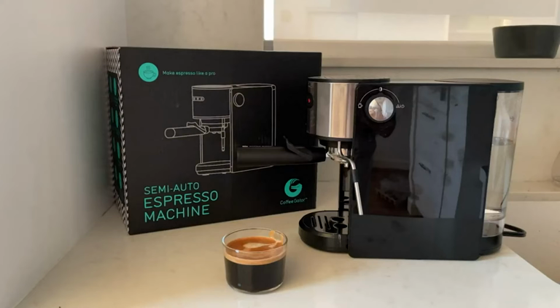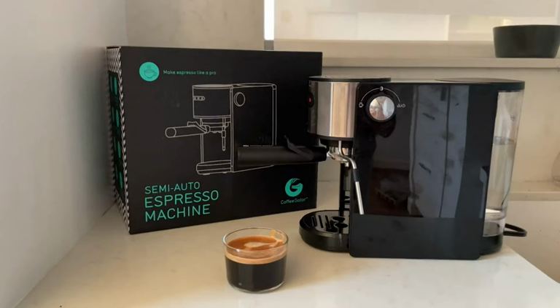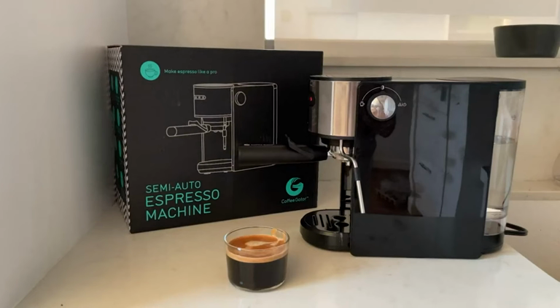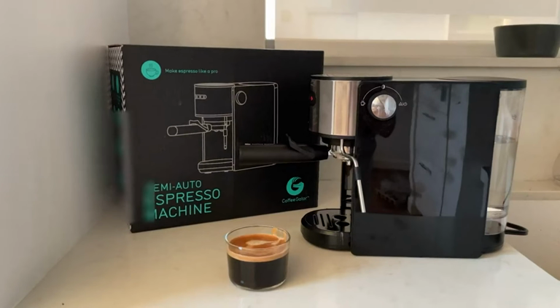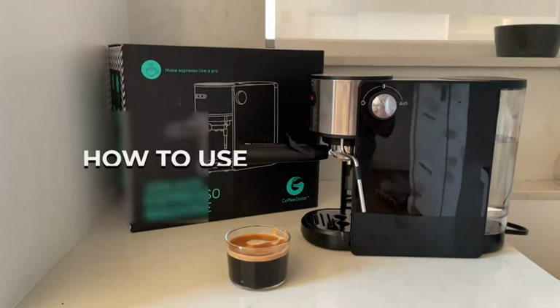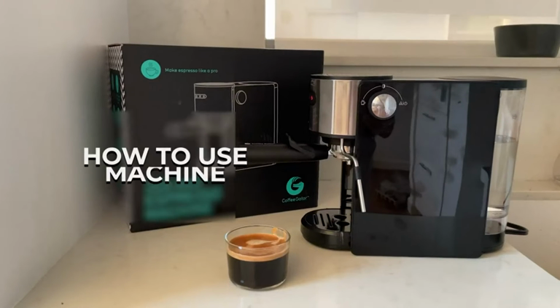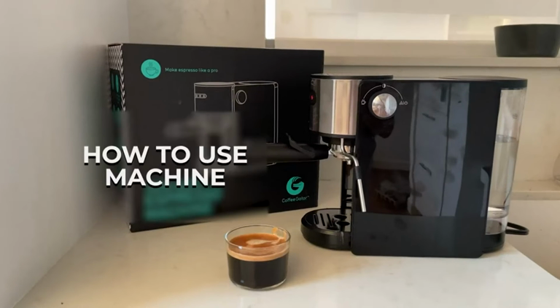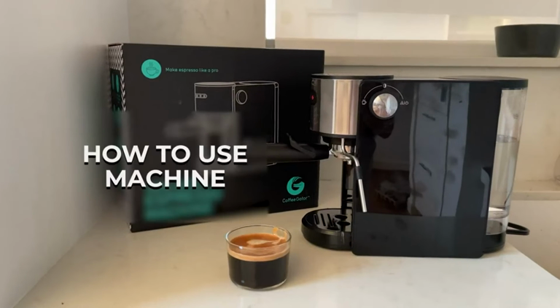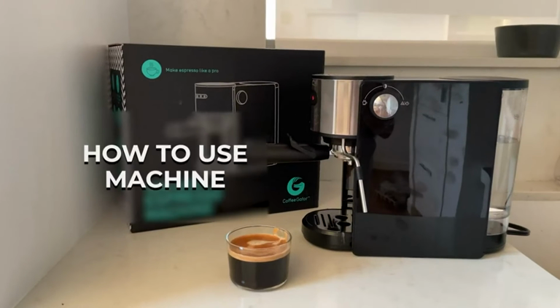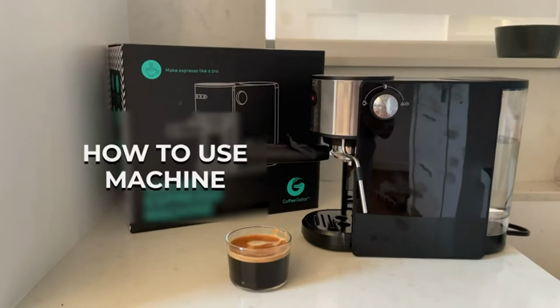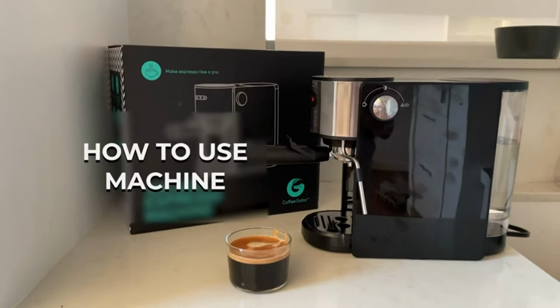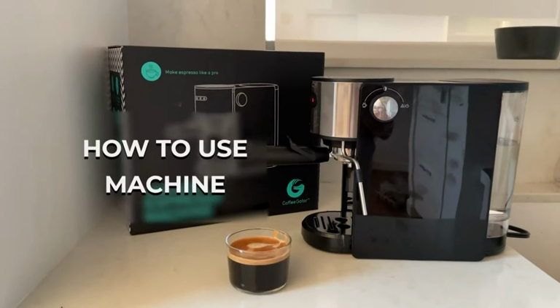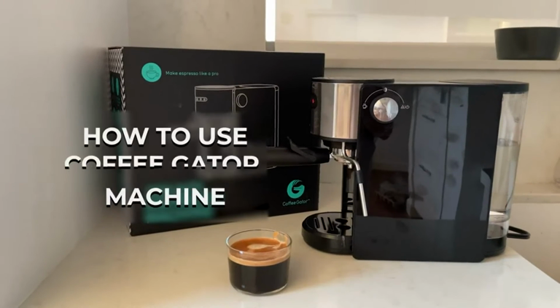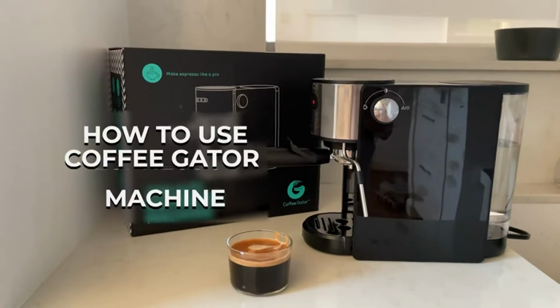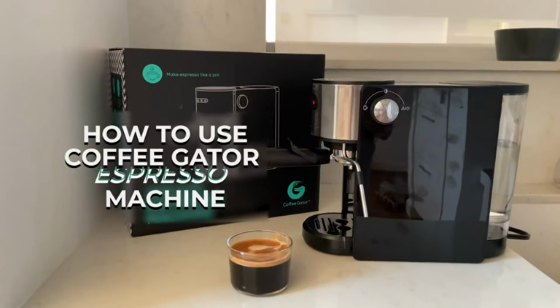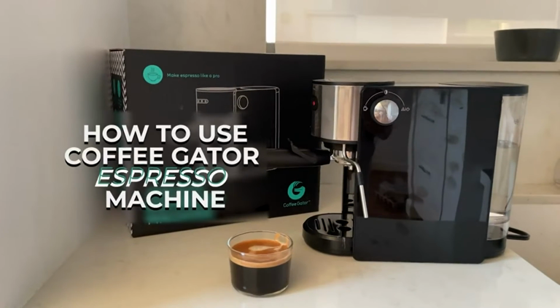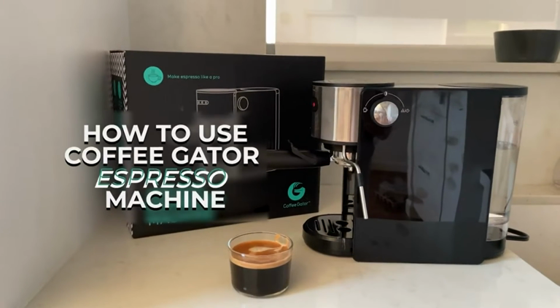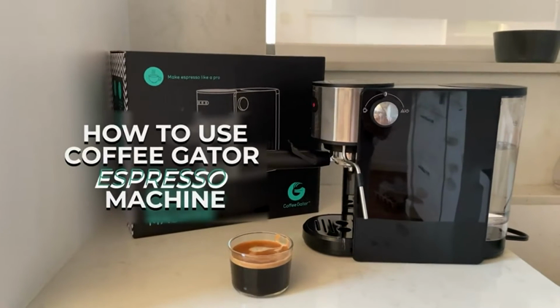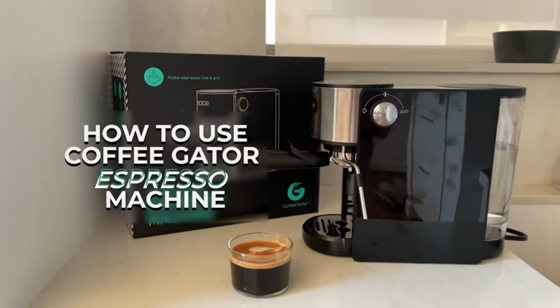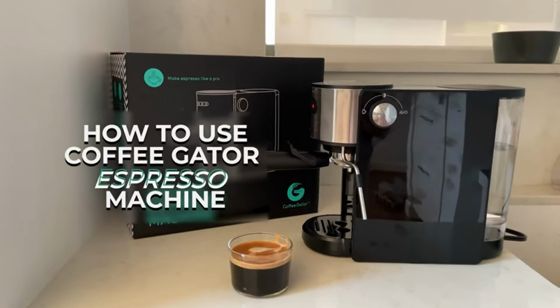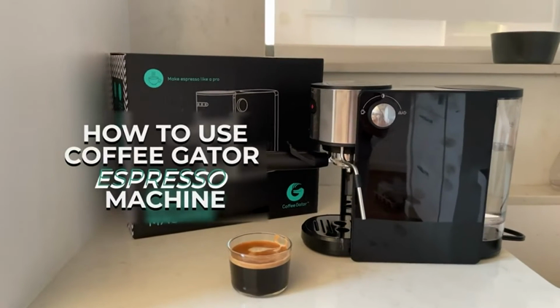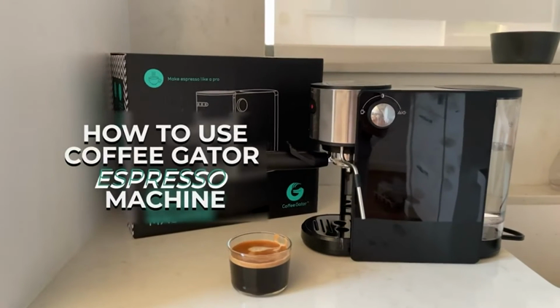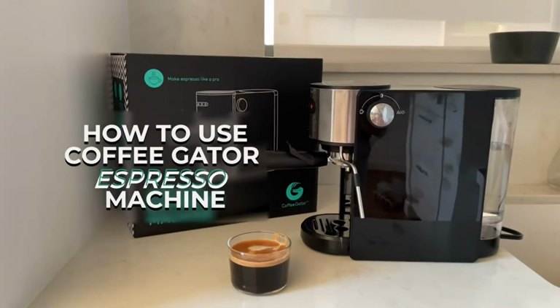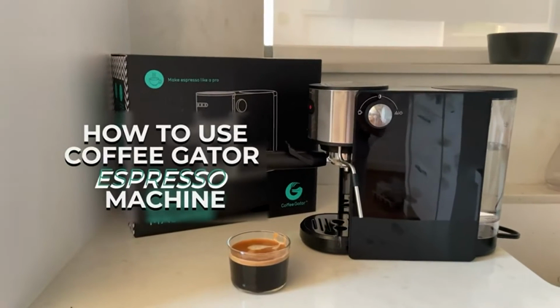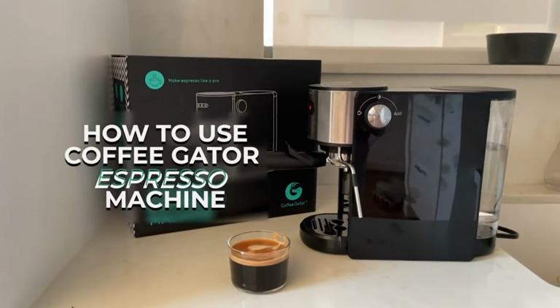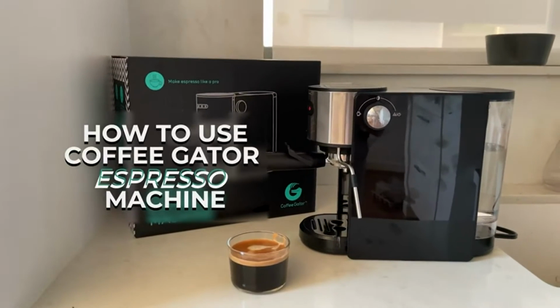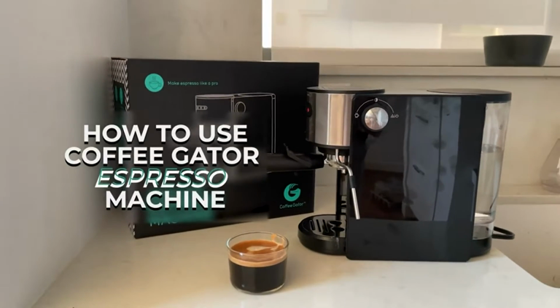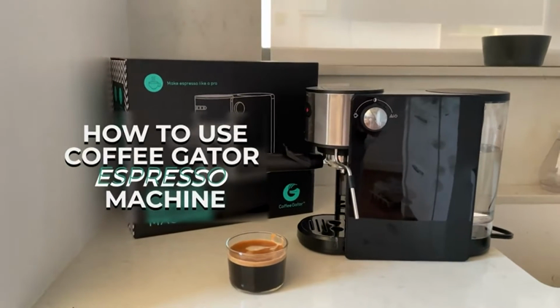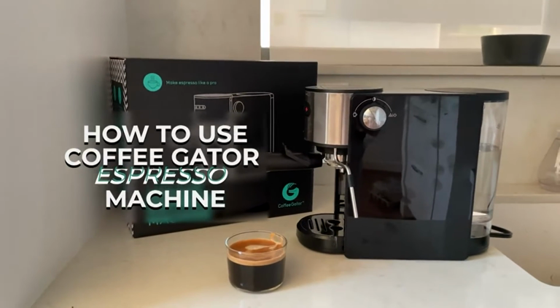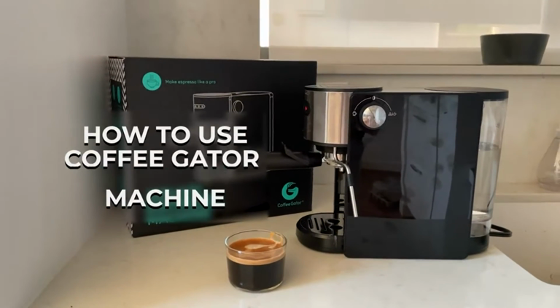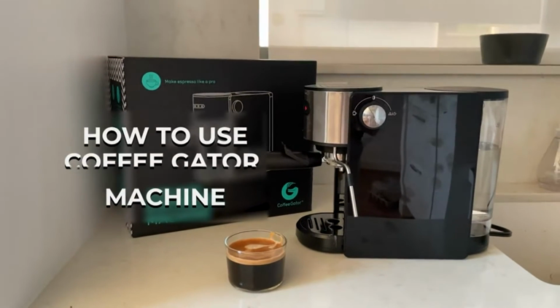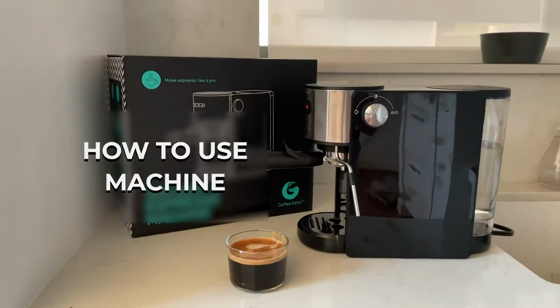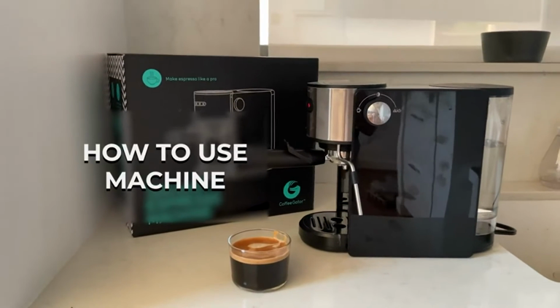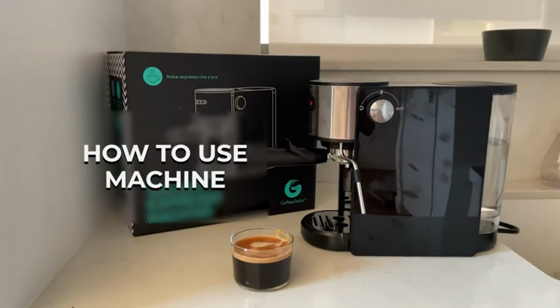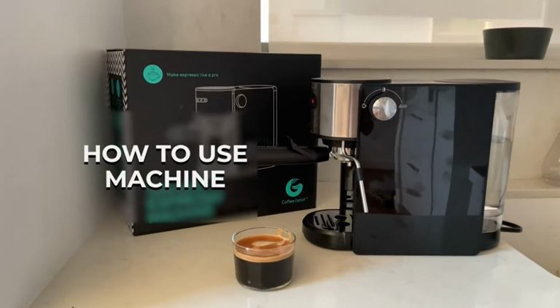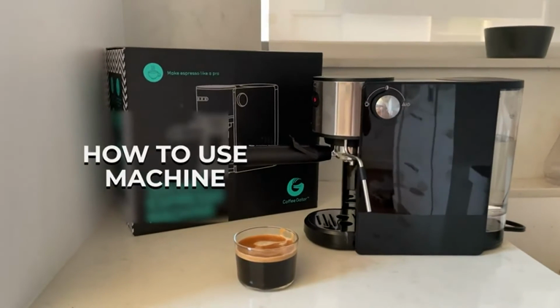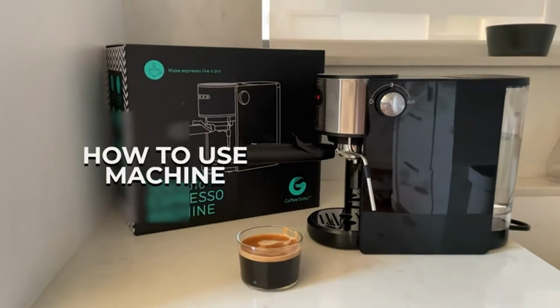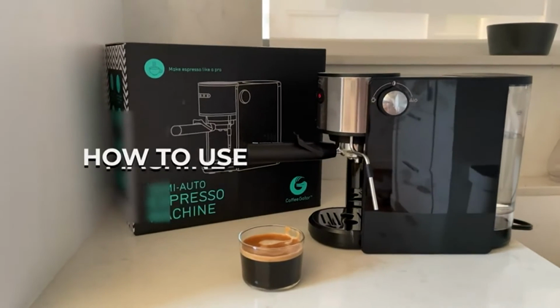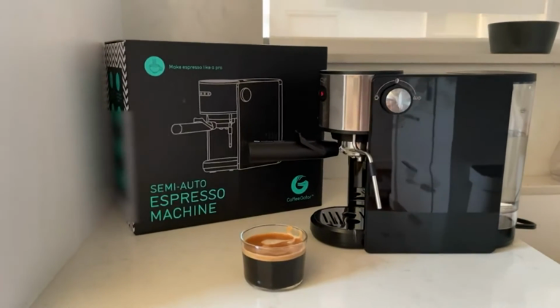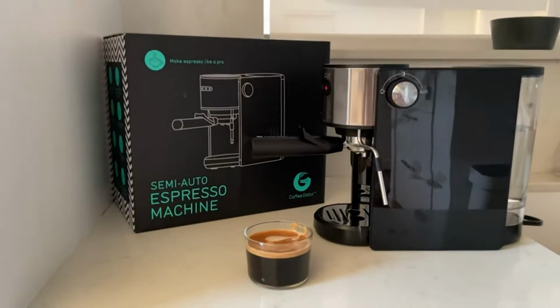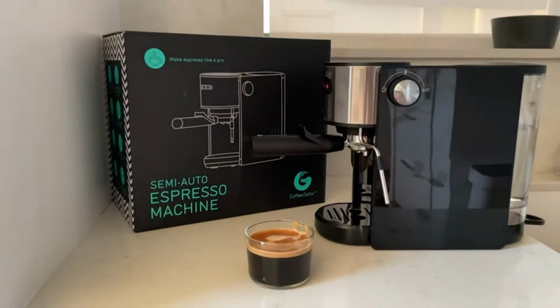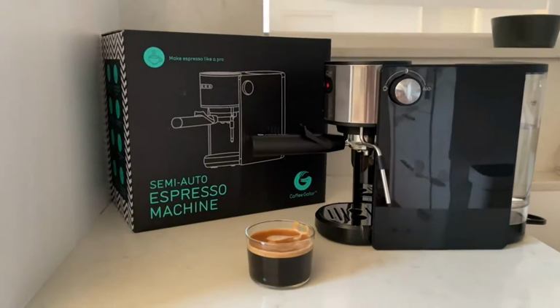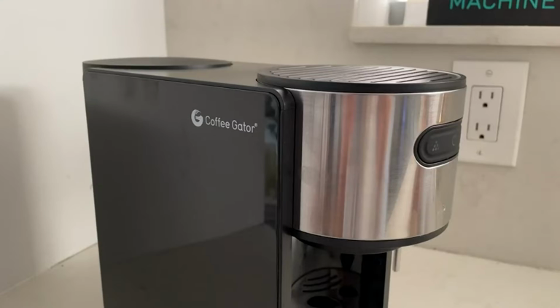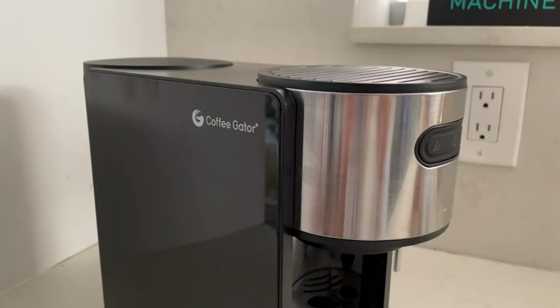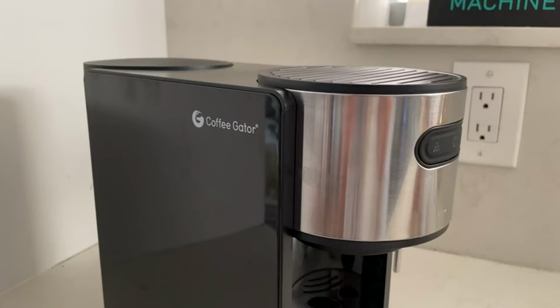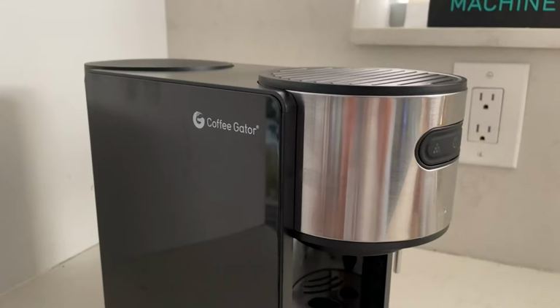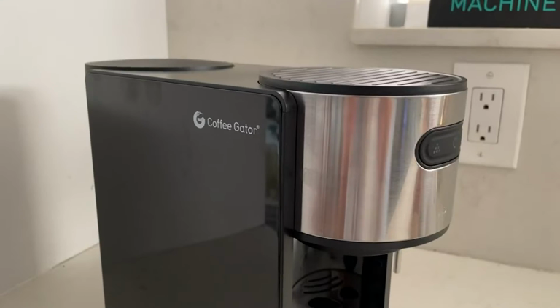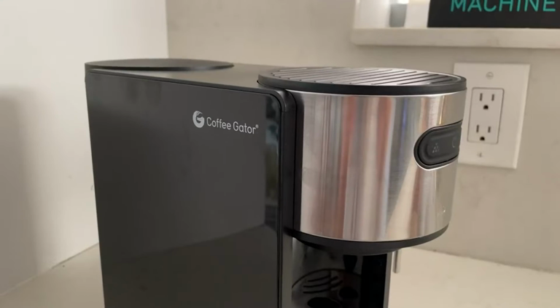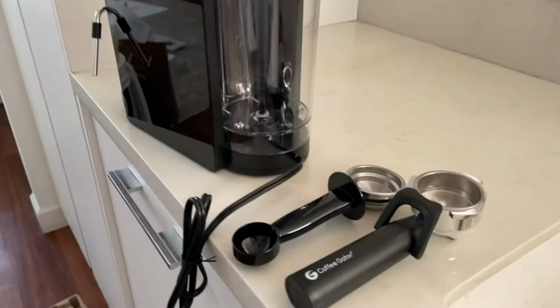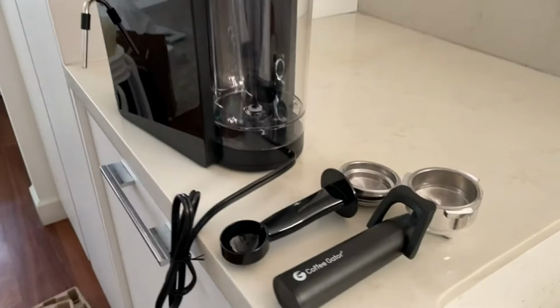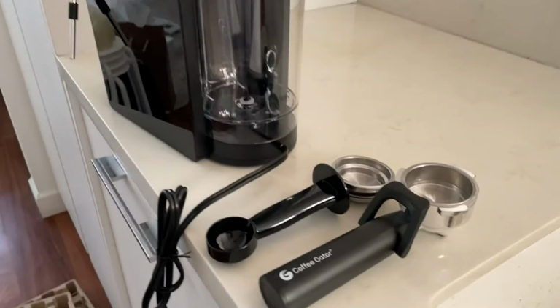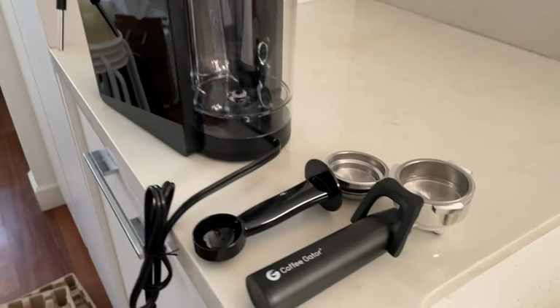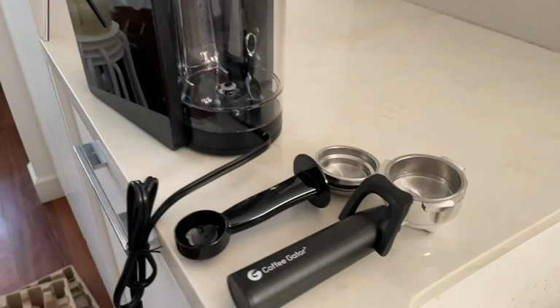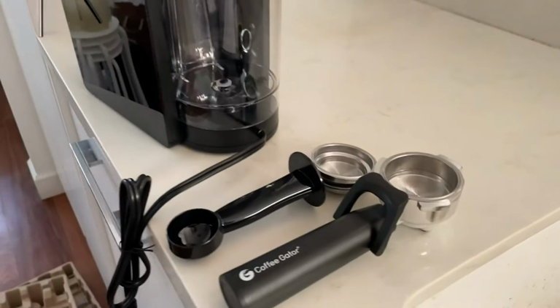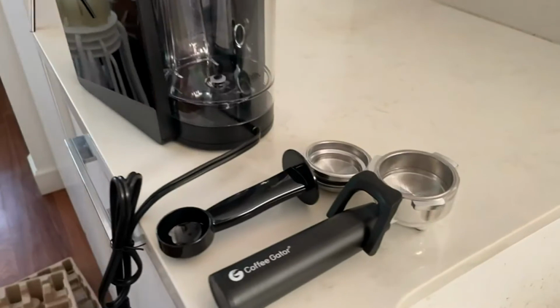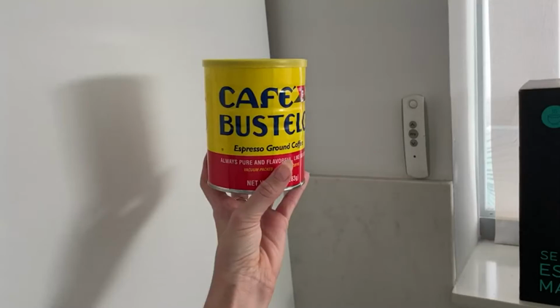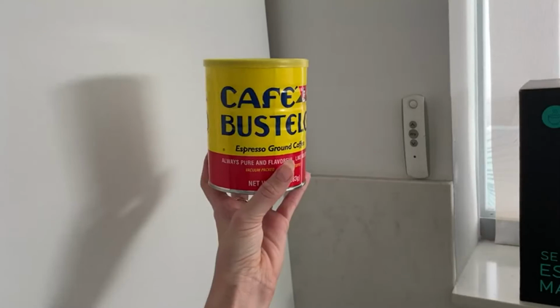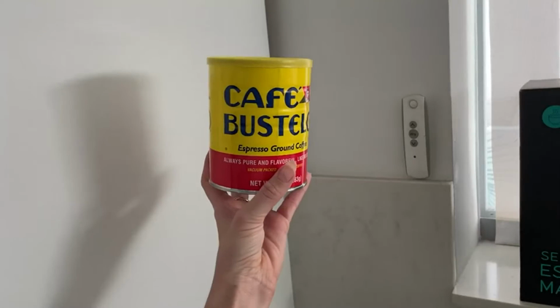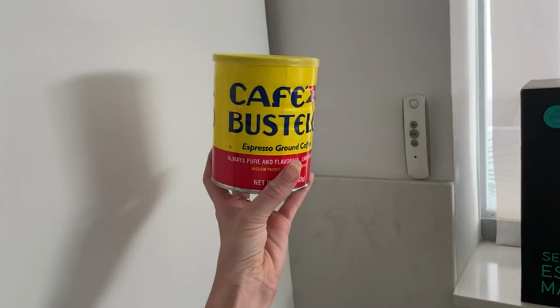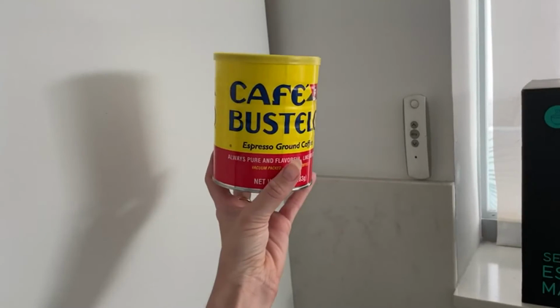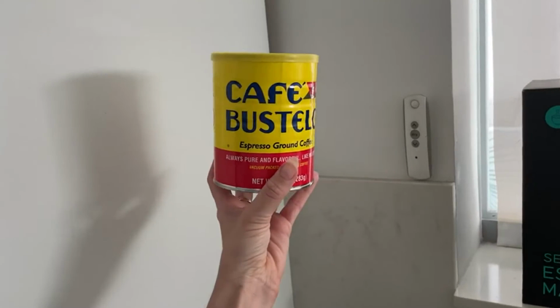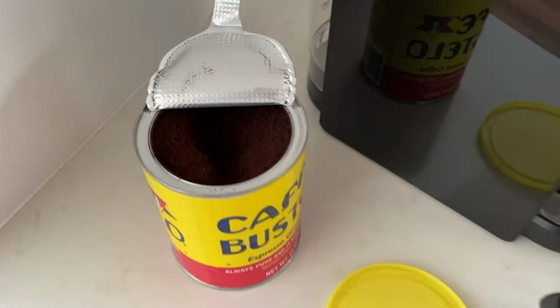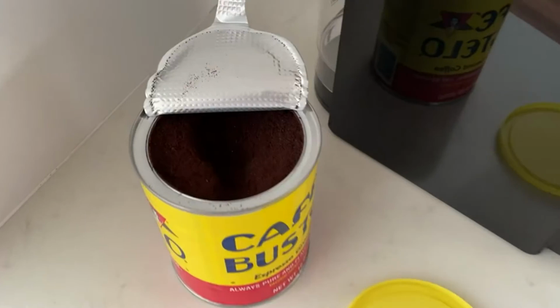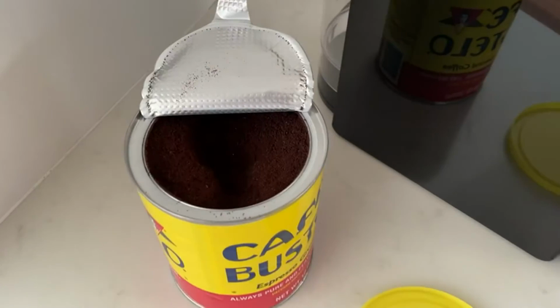This is the Coffee Gator Espresso Machine. Out of the box, it works super great. Here's a little demo on exactly how it operates.